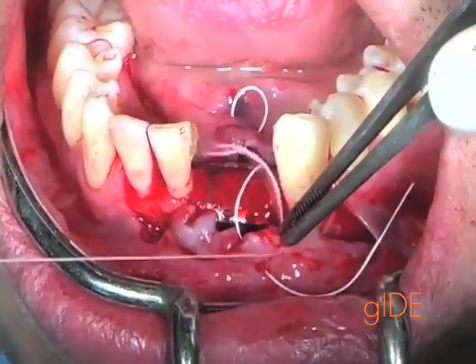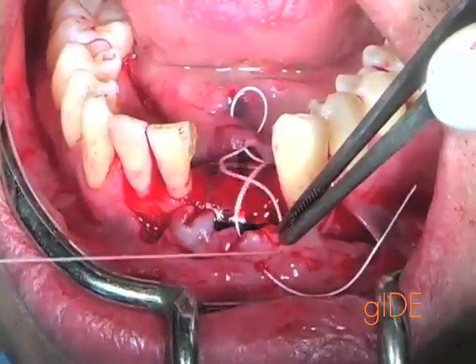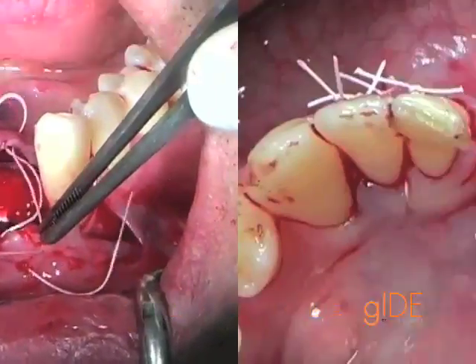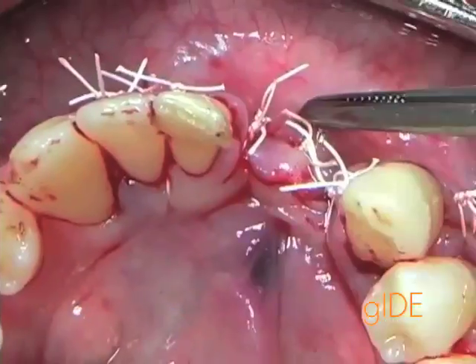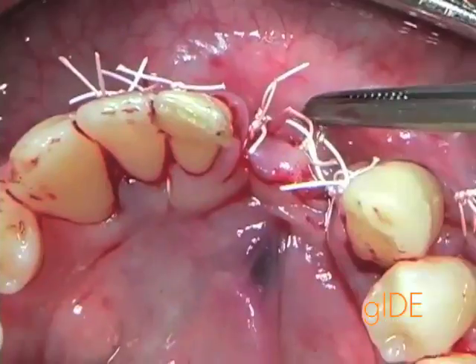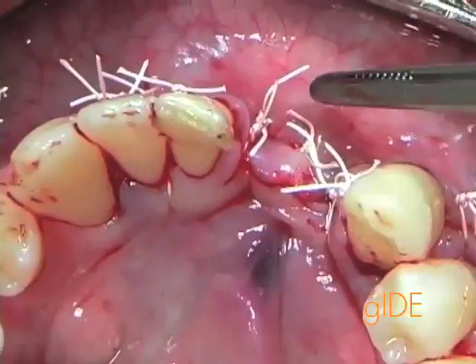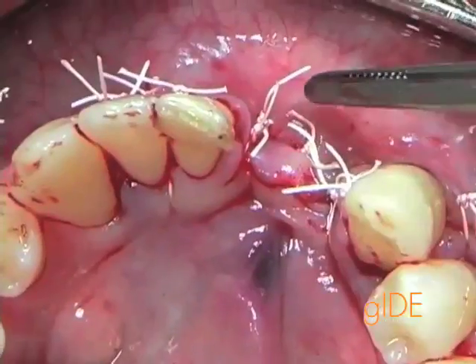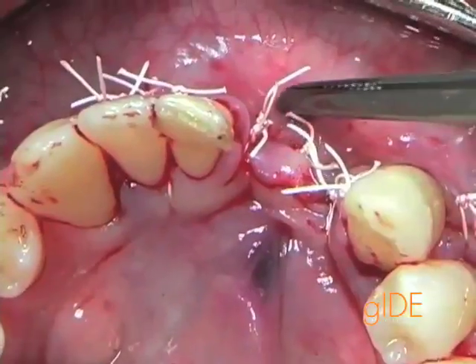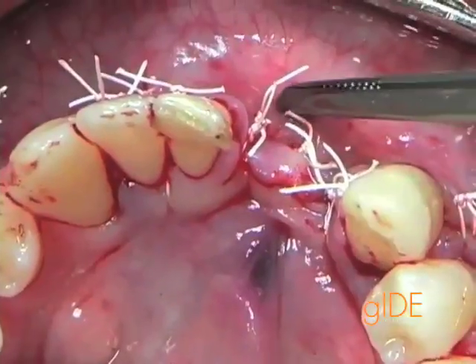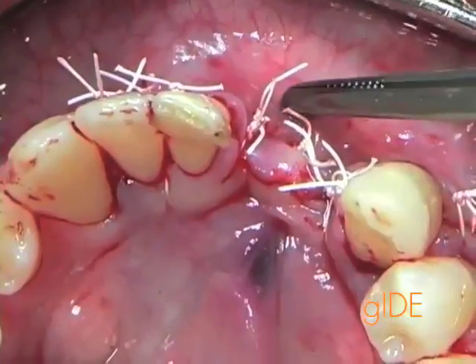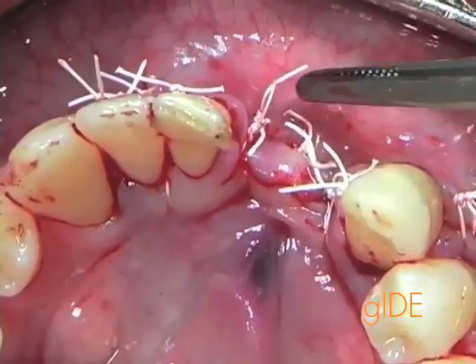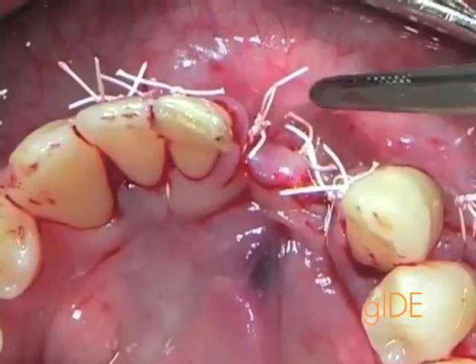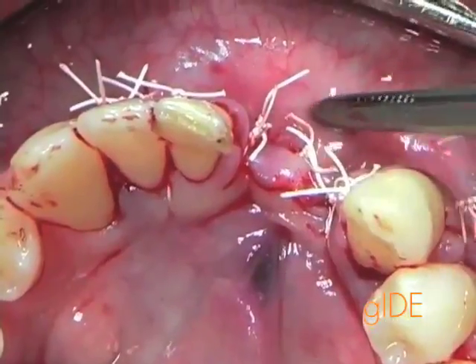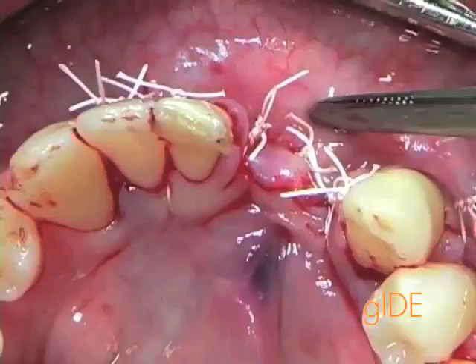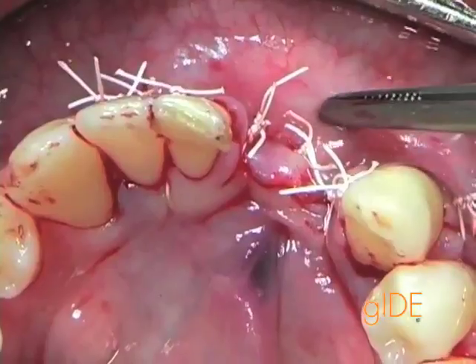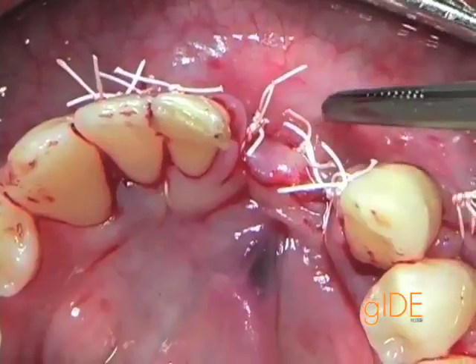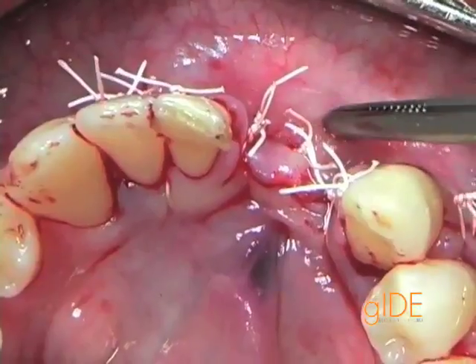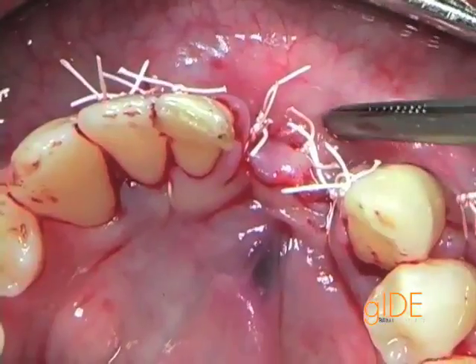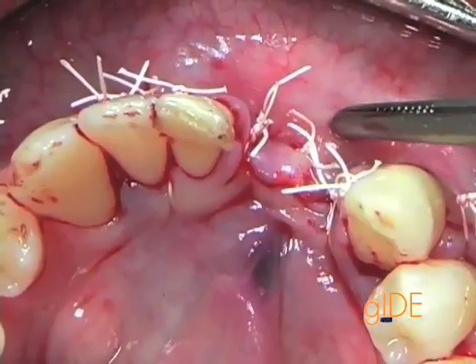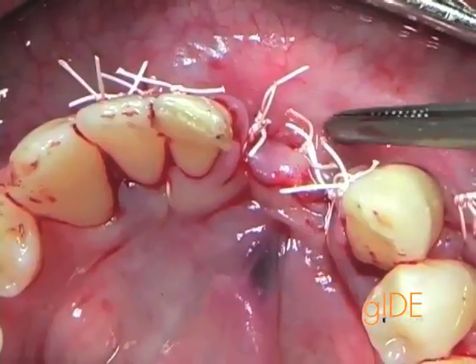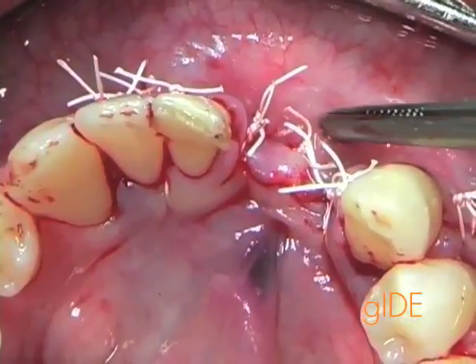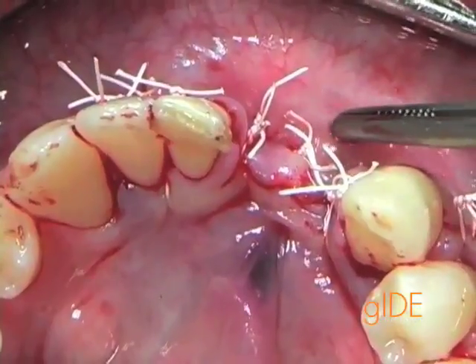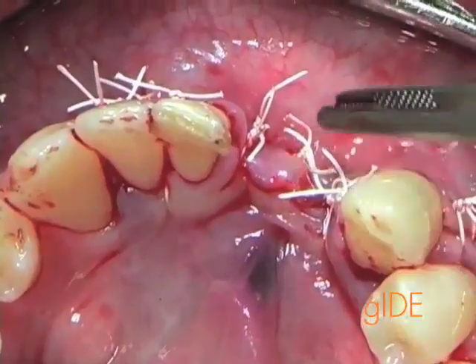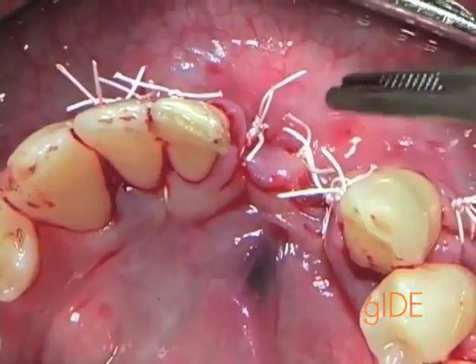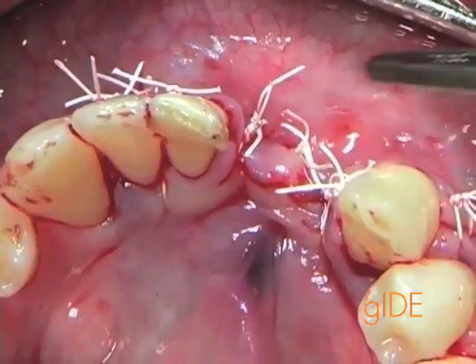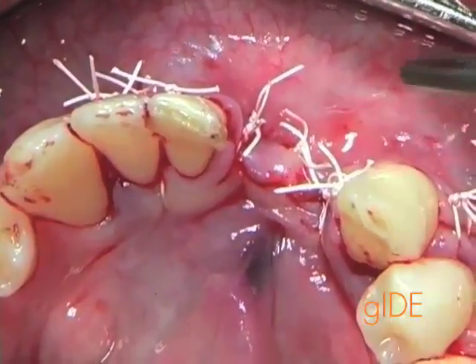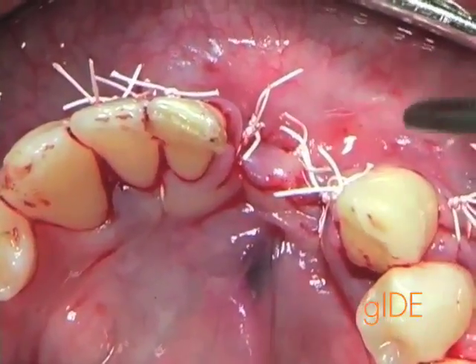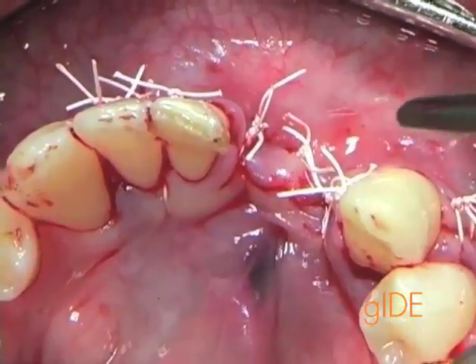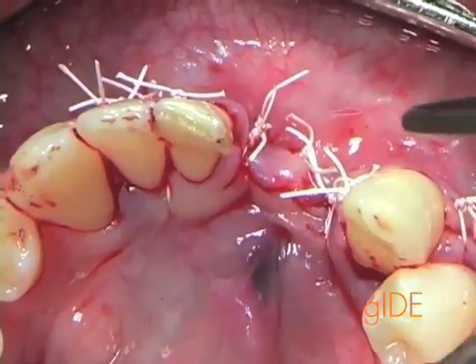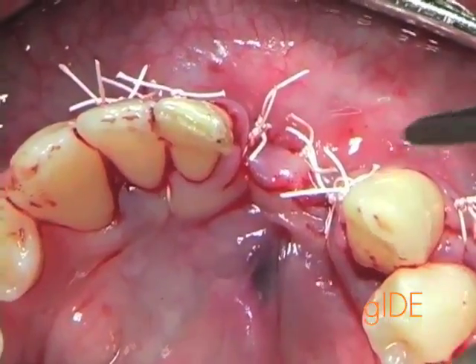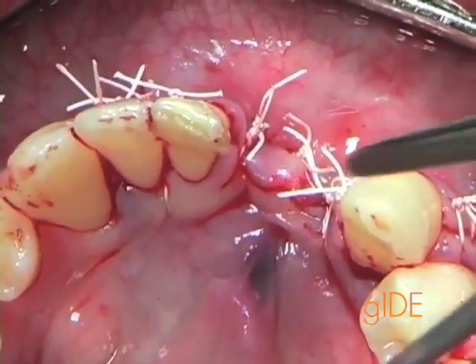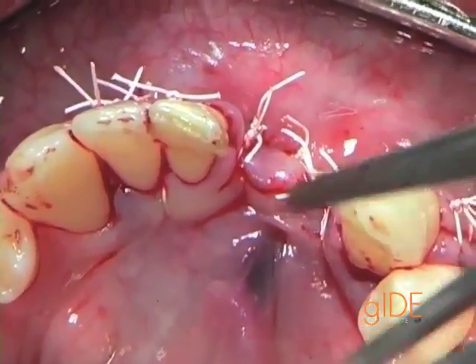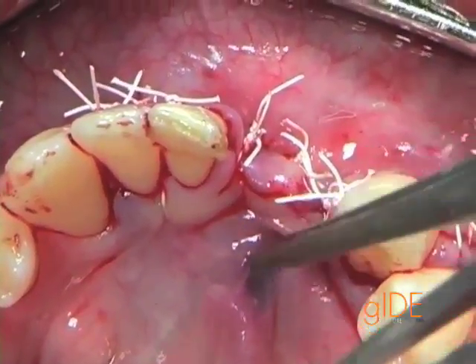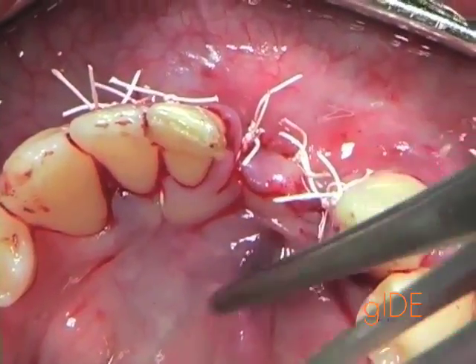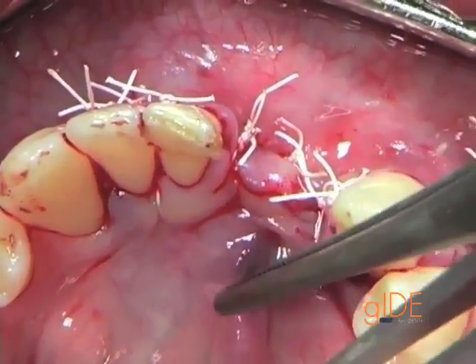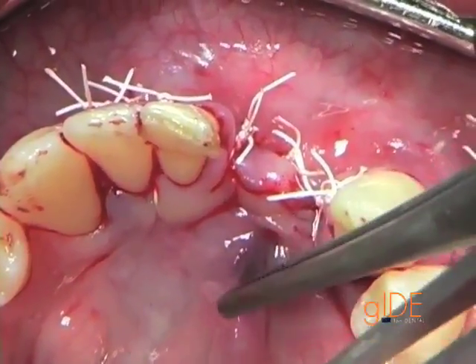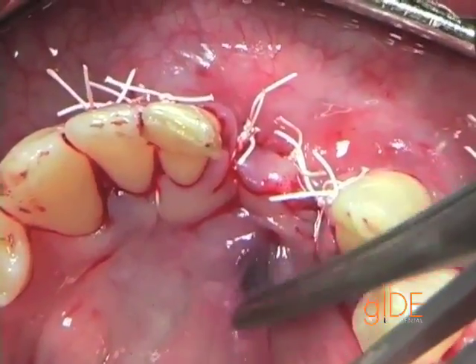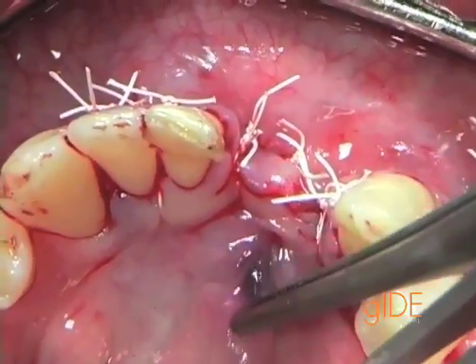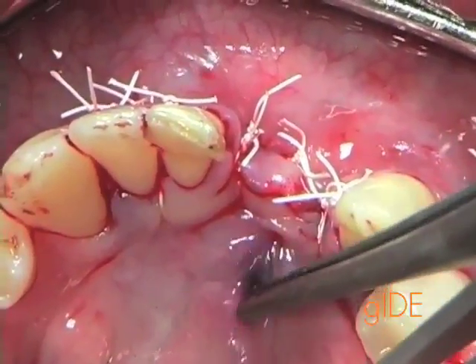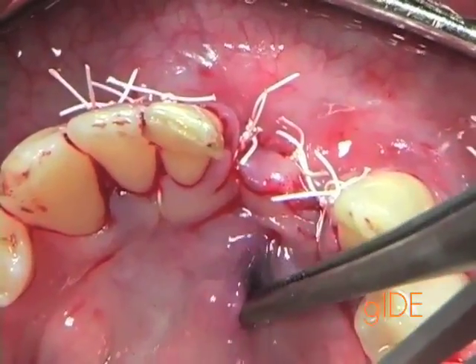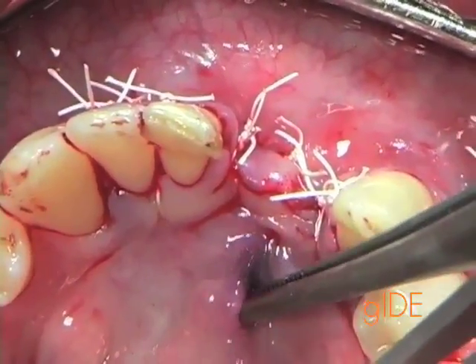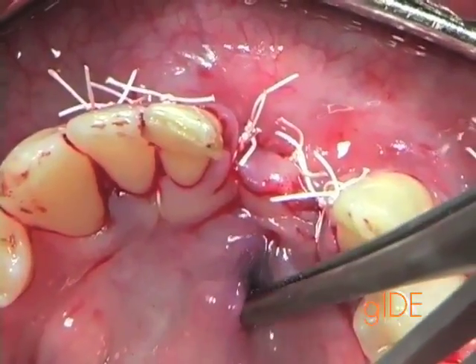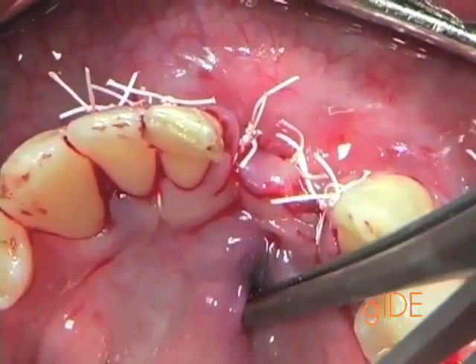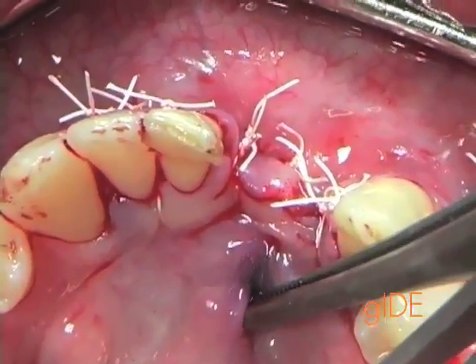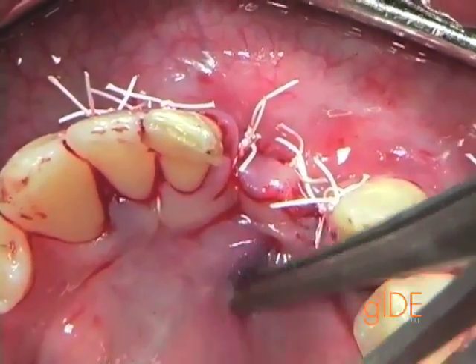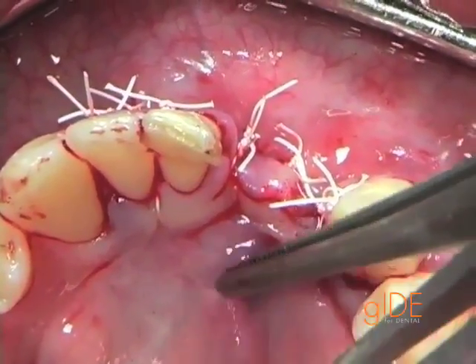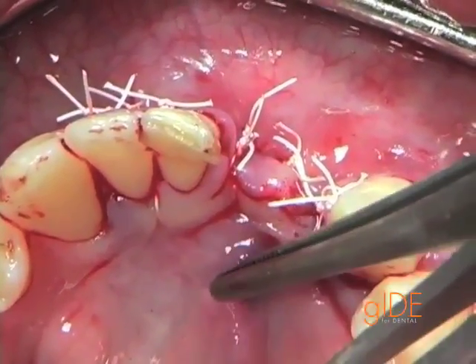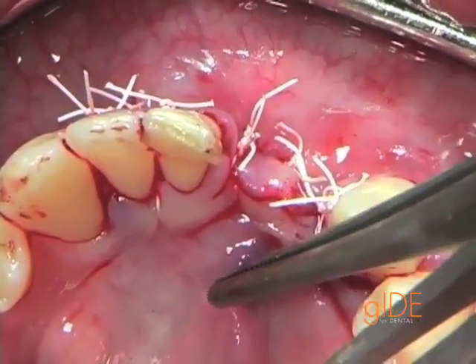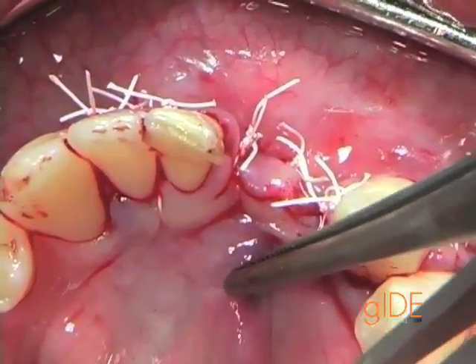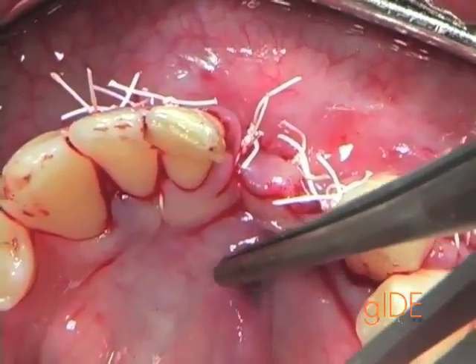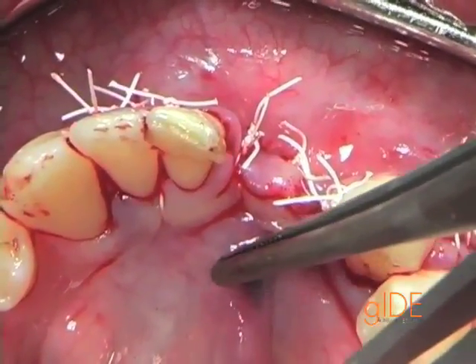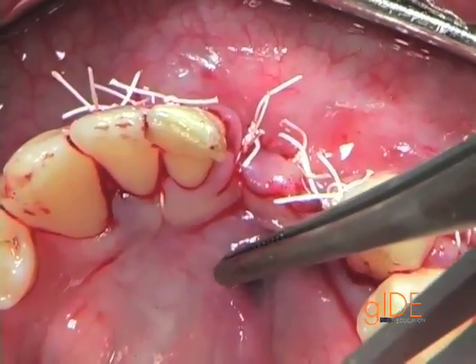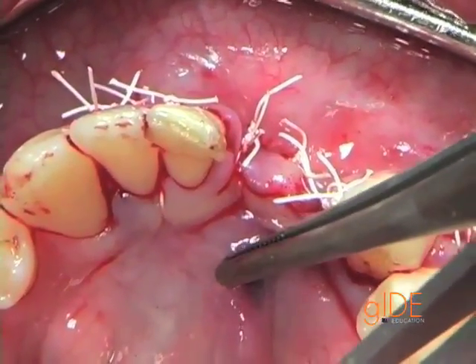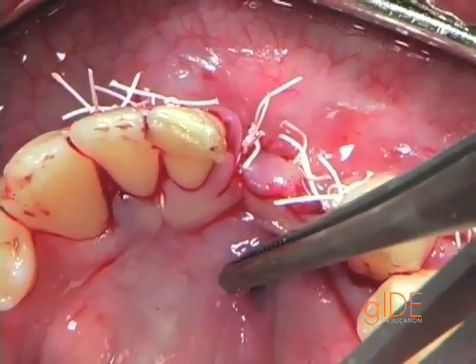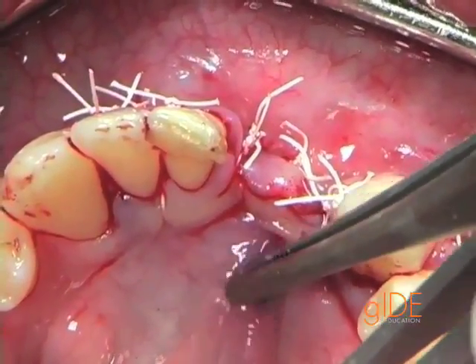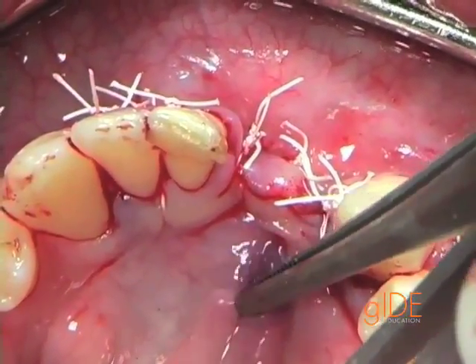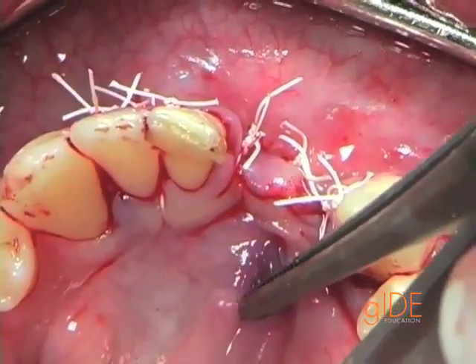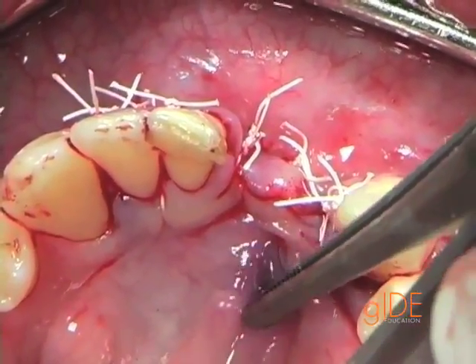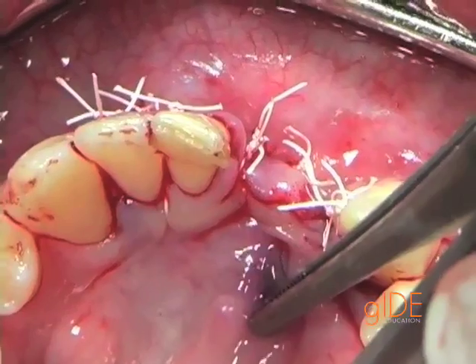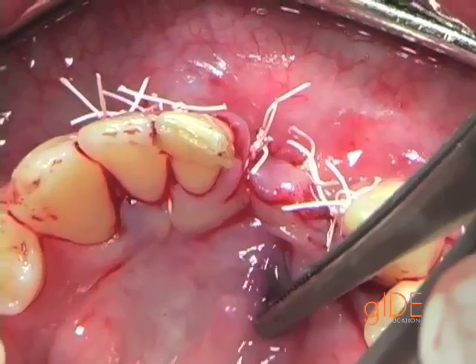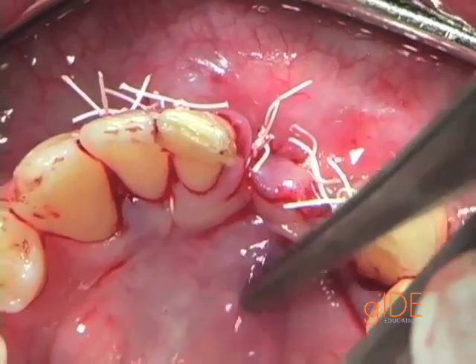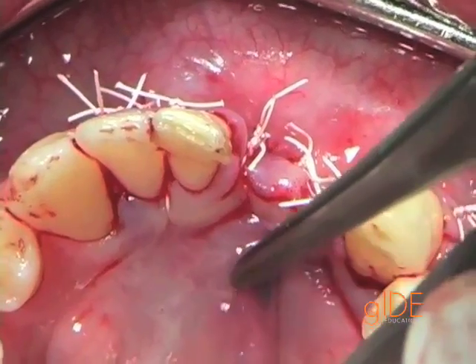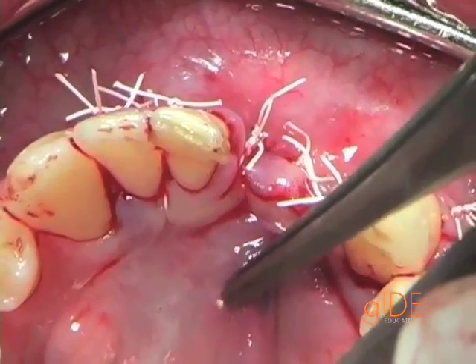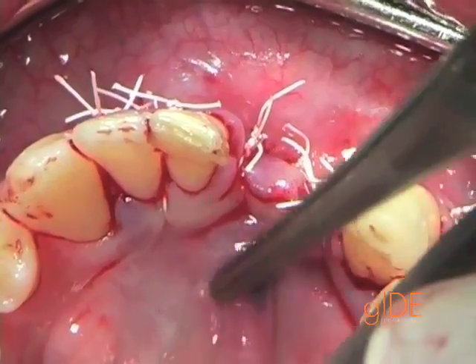Occlusally, you can see the nice eversion of the flap, and how there is nothing exposed — completely submerged.